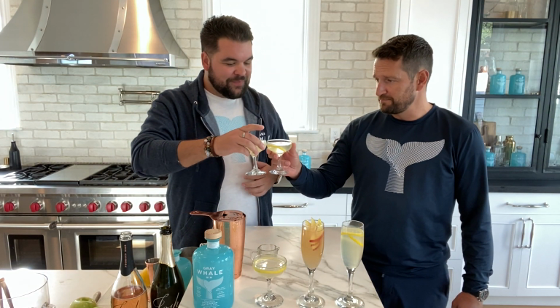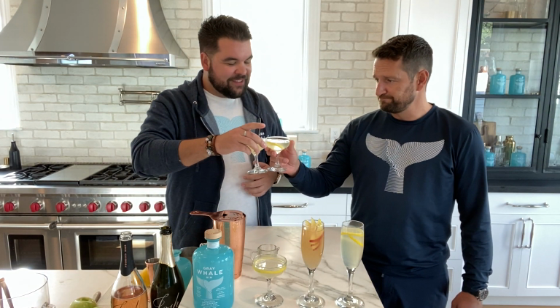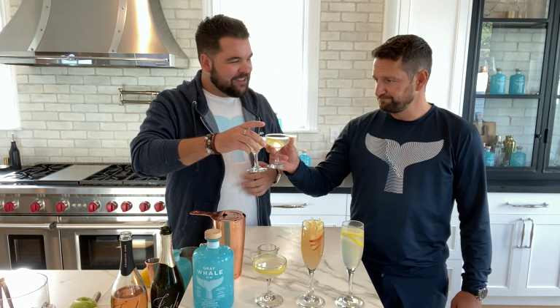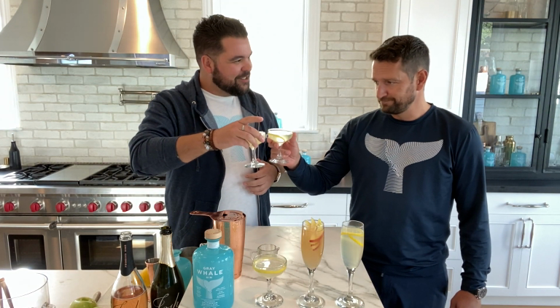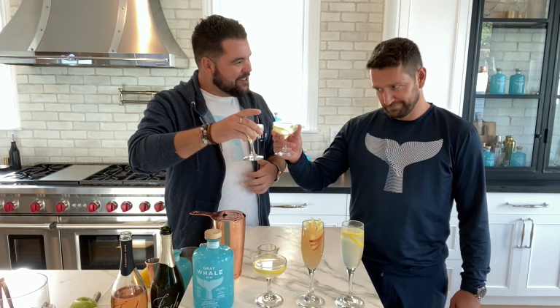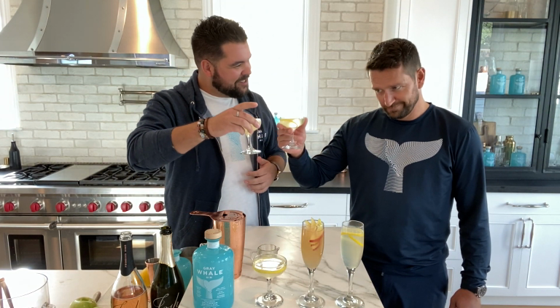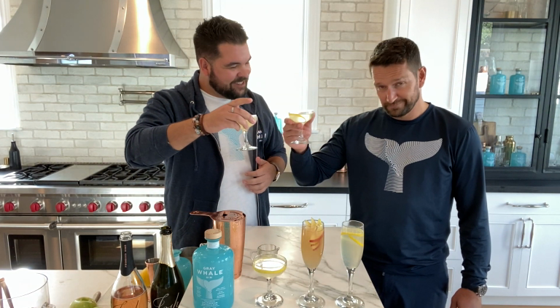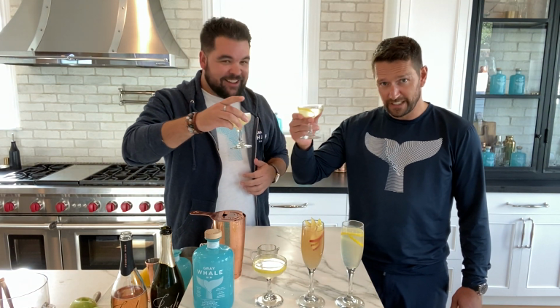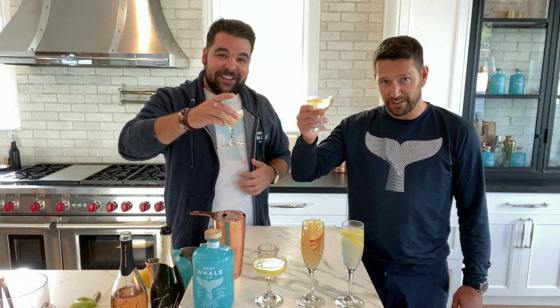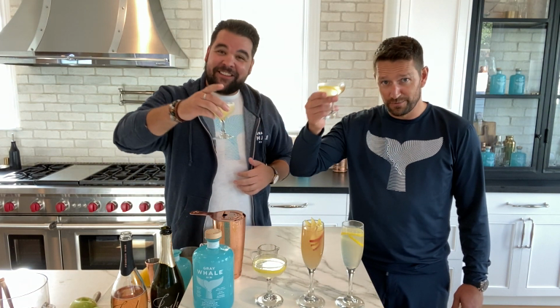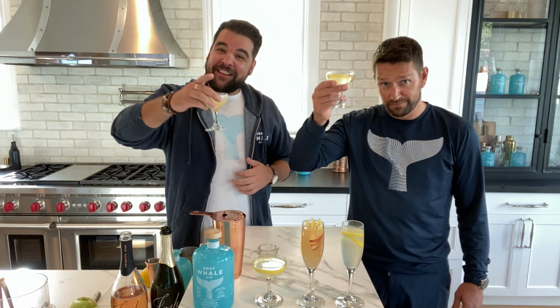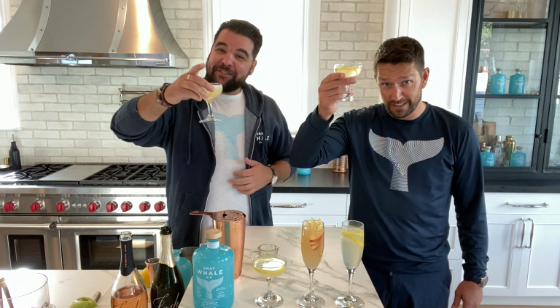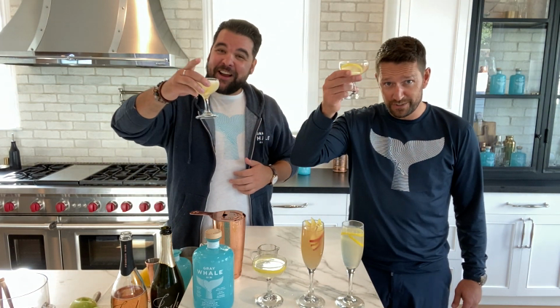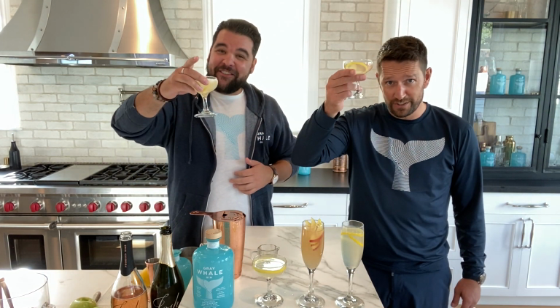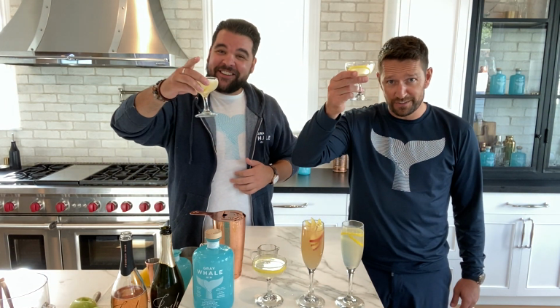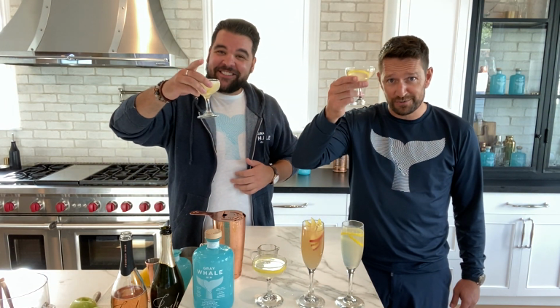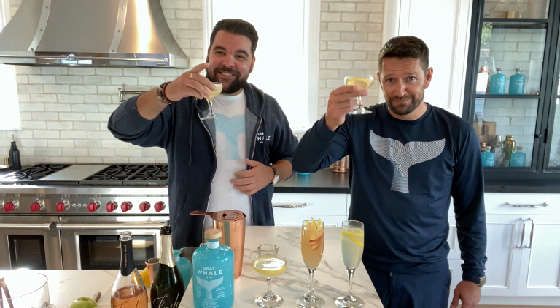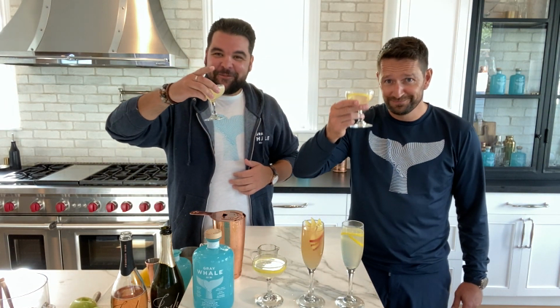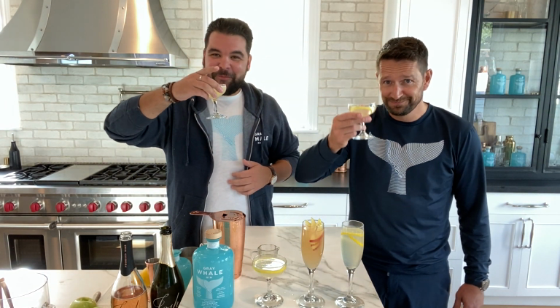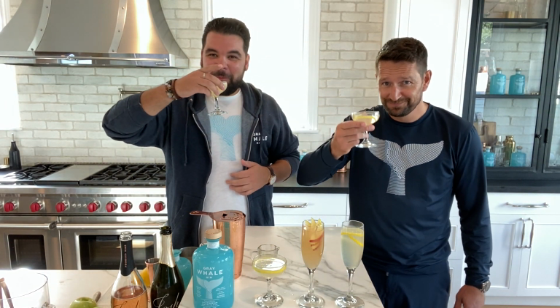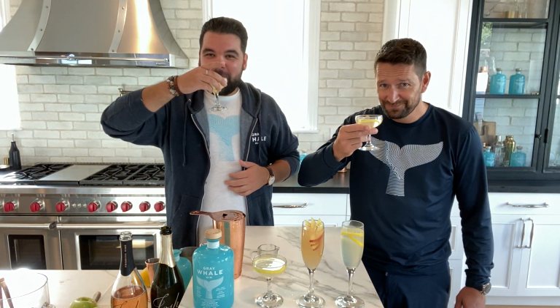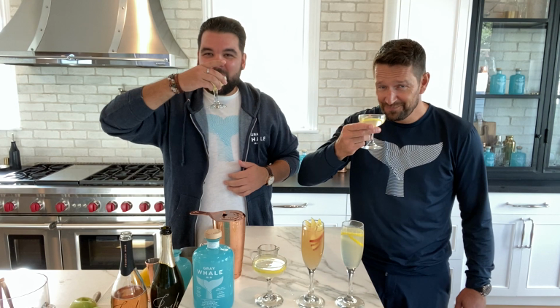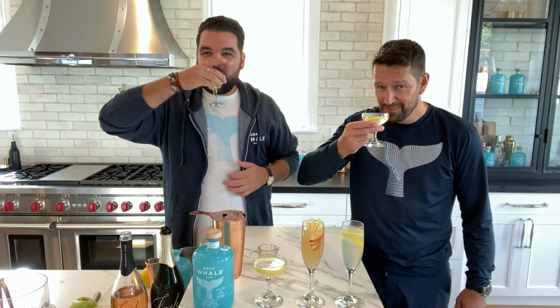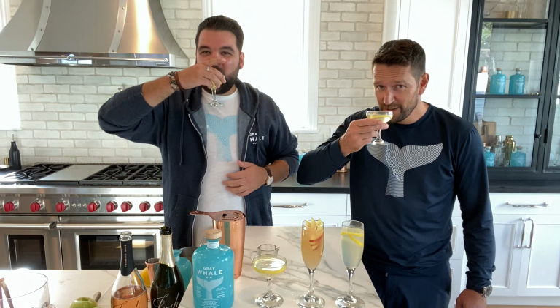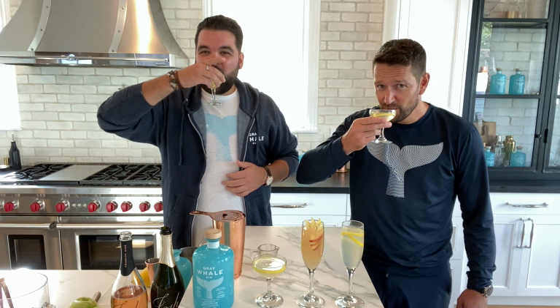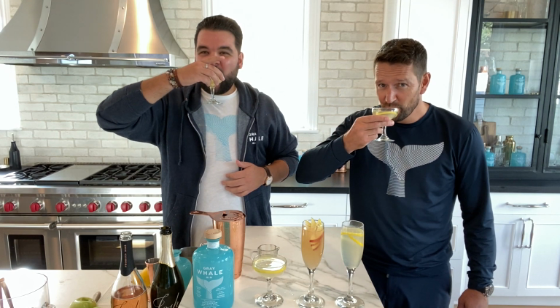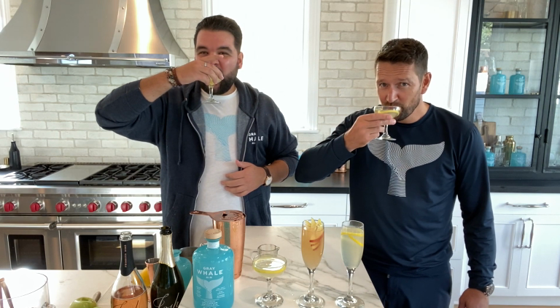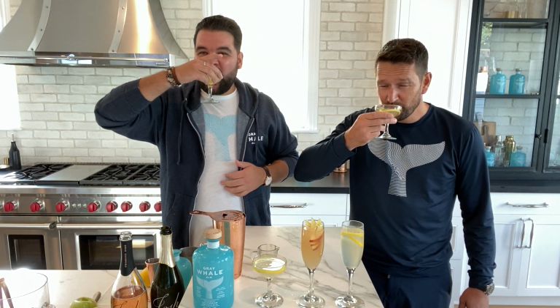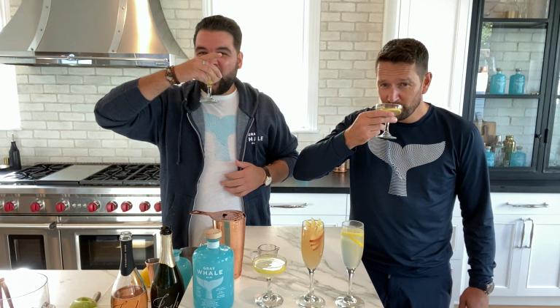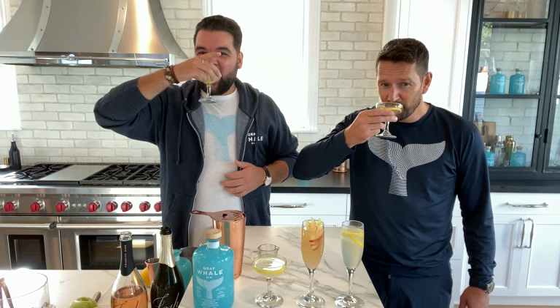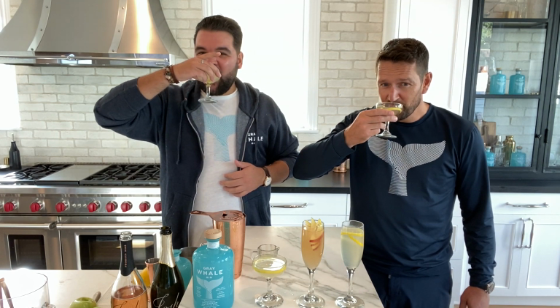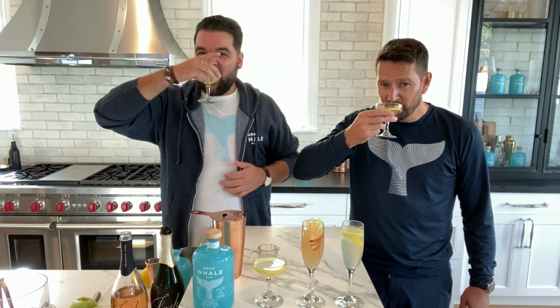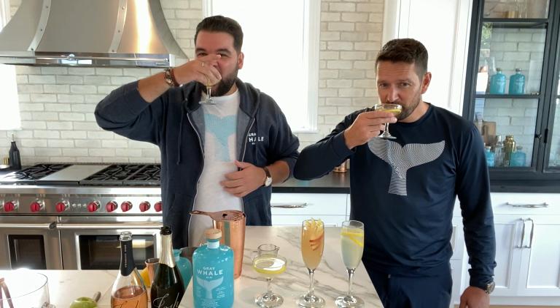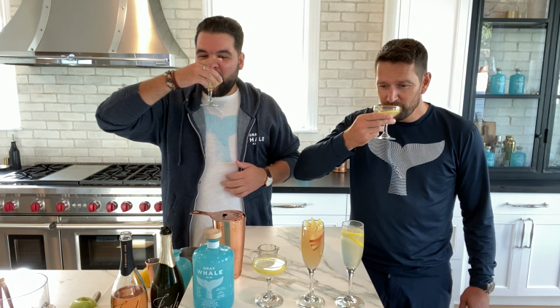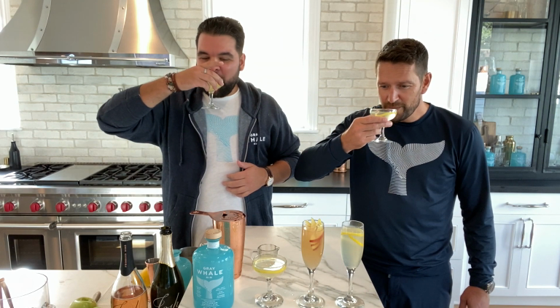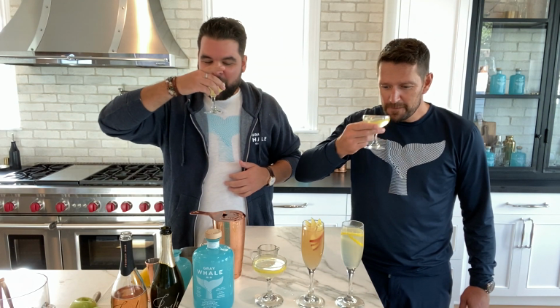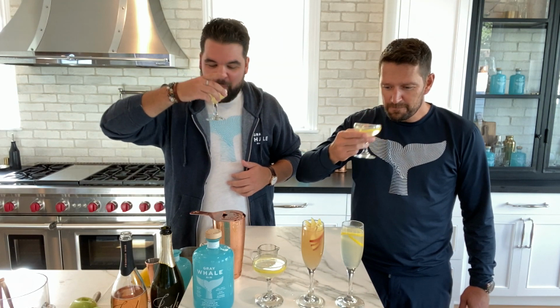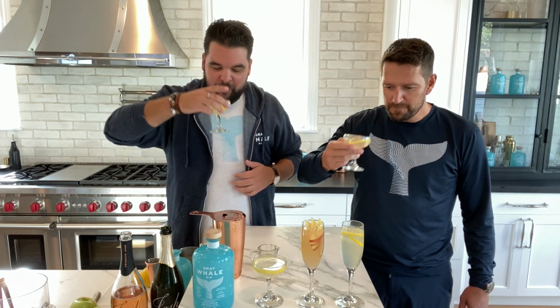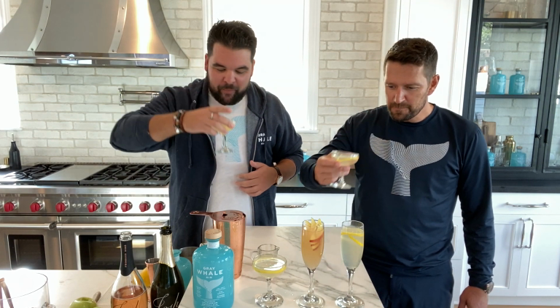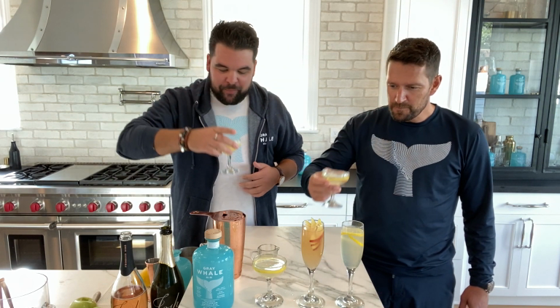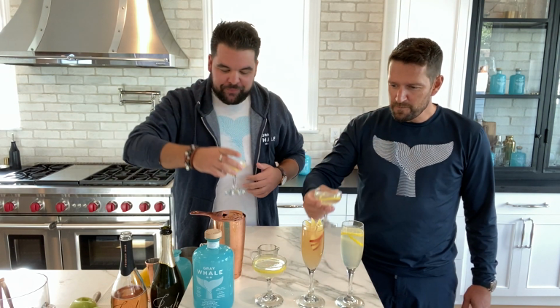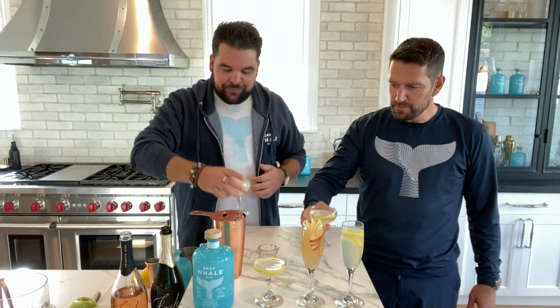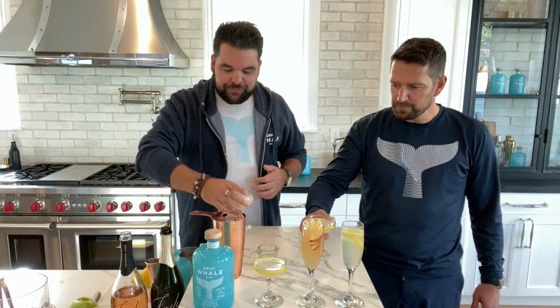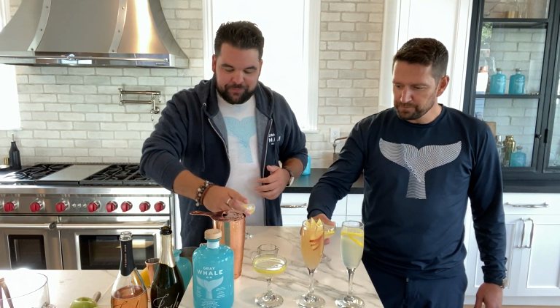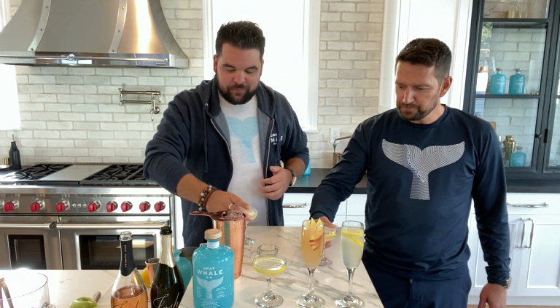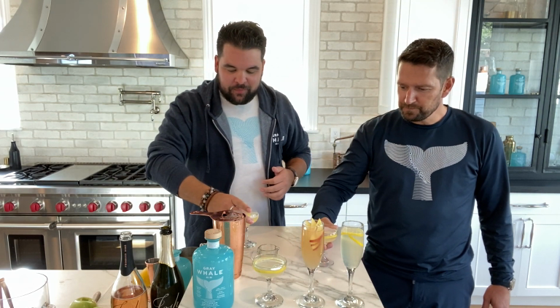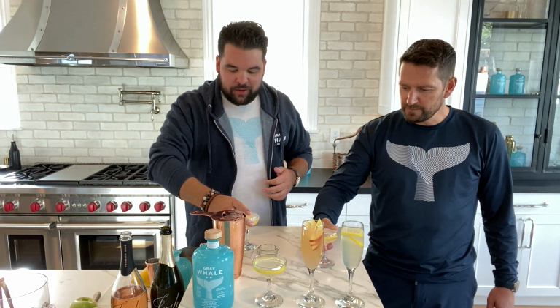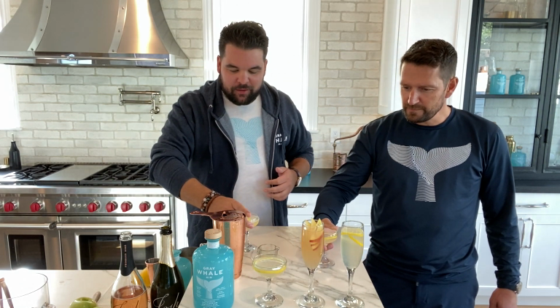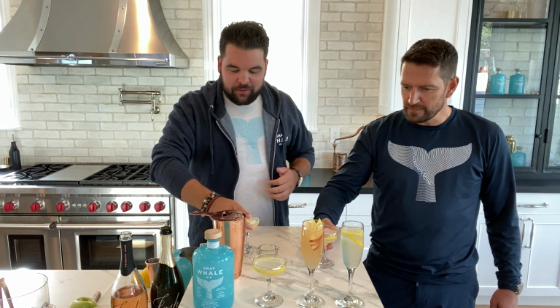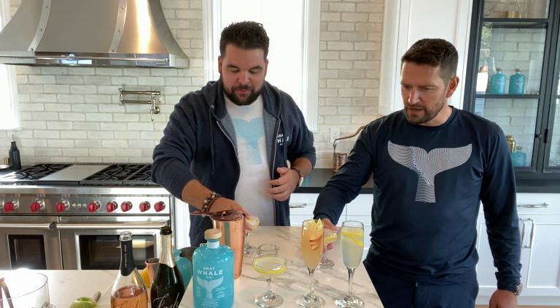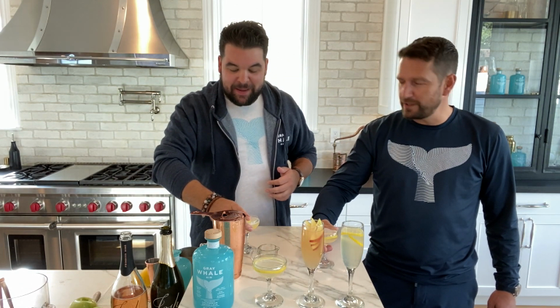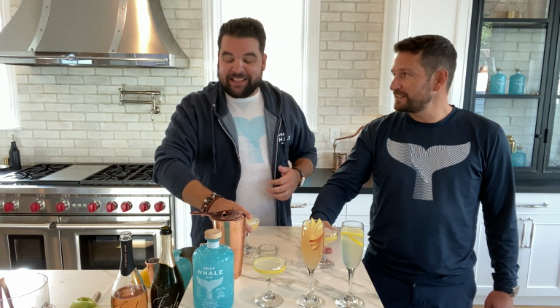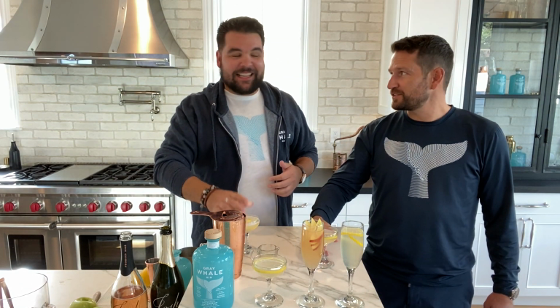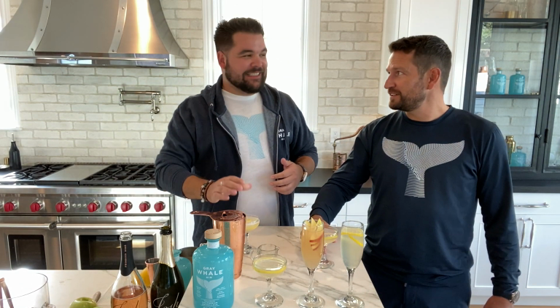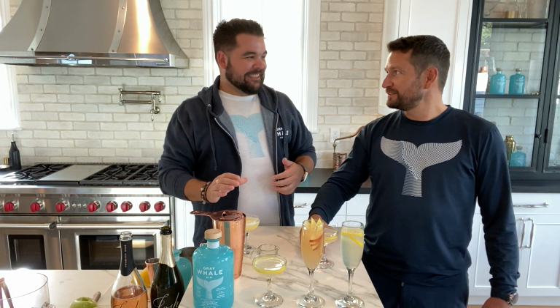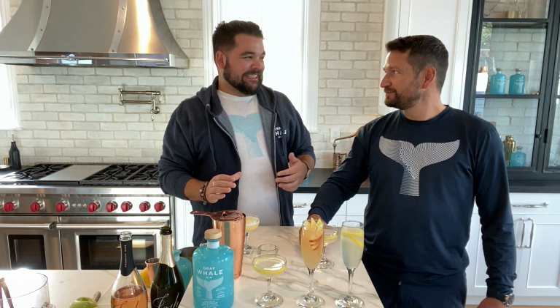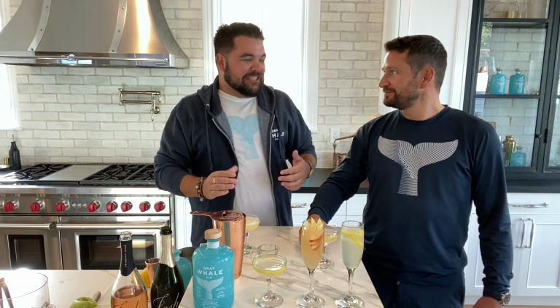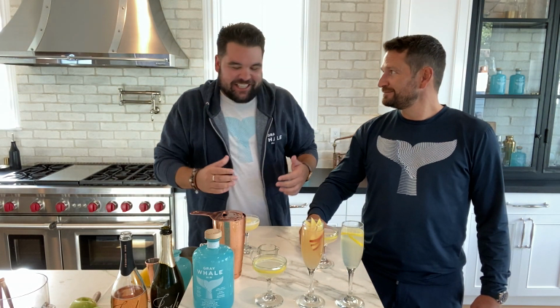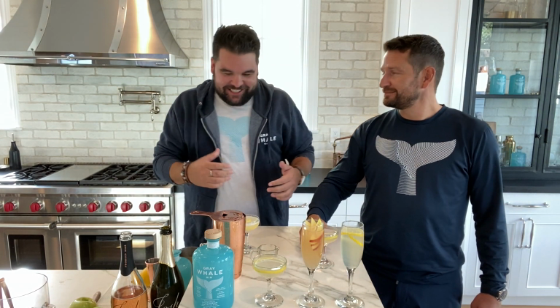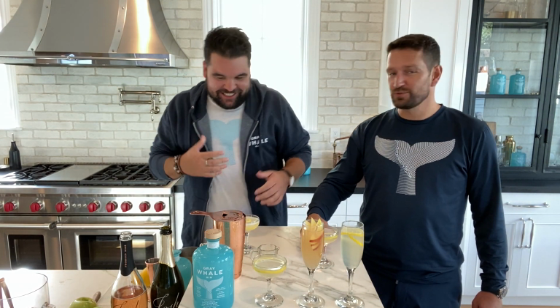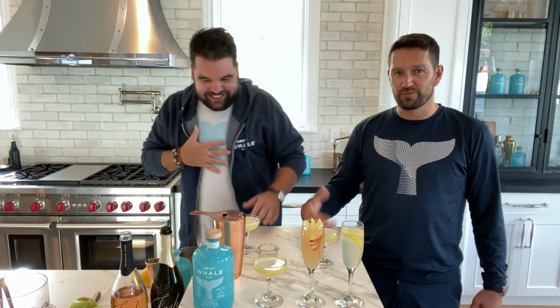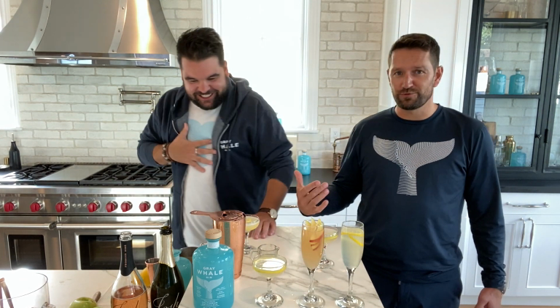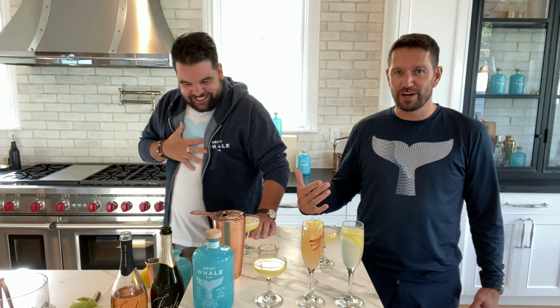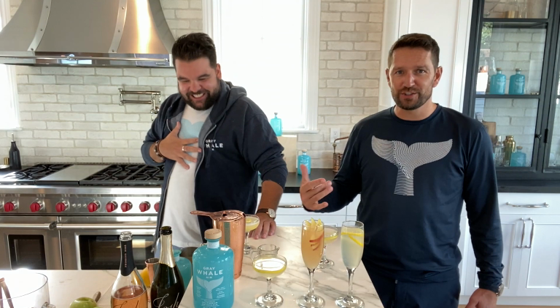Cheers, buddy. Cheers. Thank you. Thanks for having us. Man, this is delicious. It's refreshing.